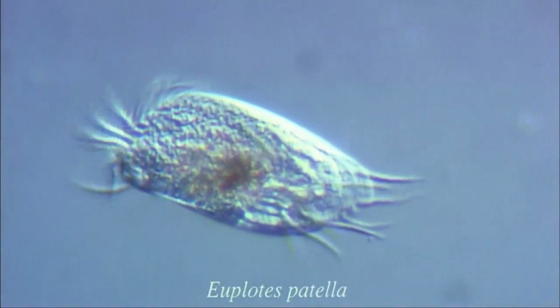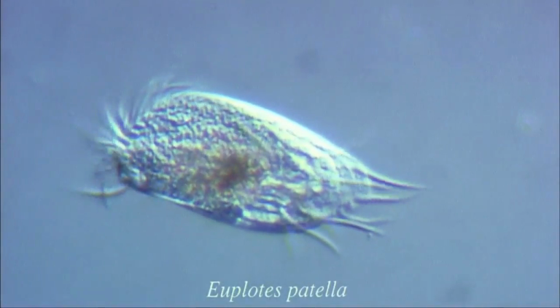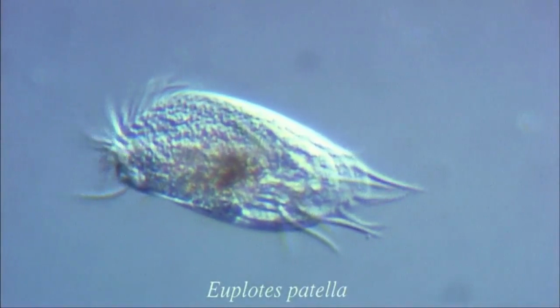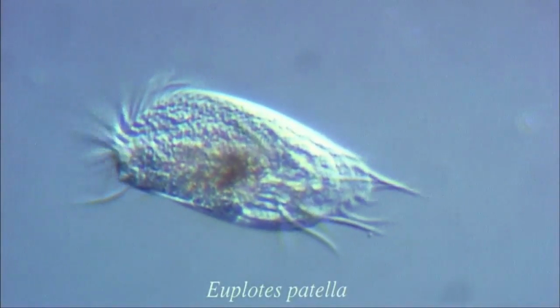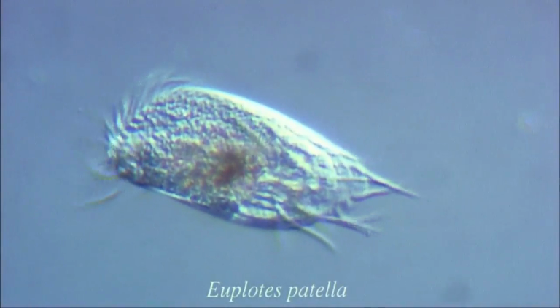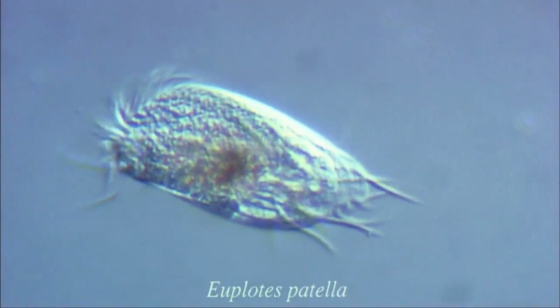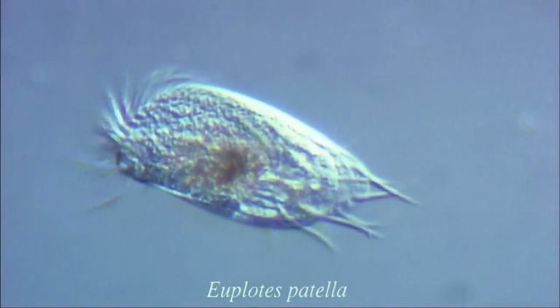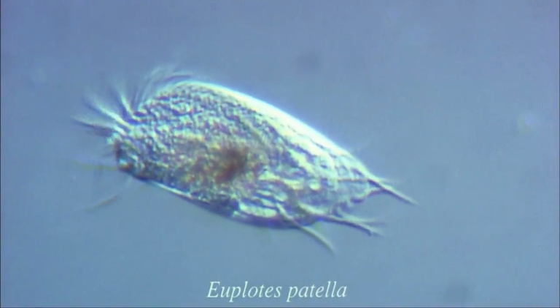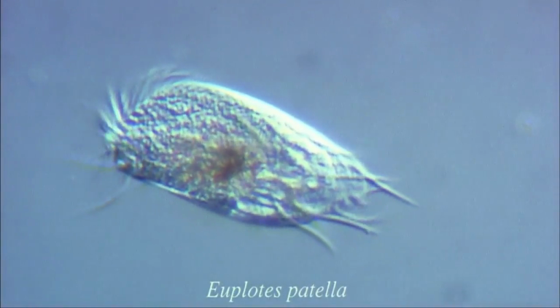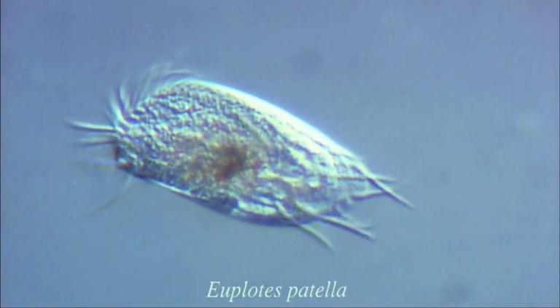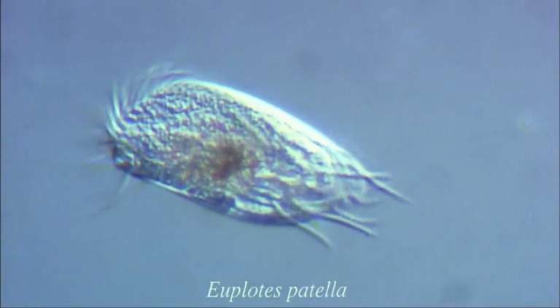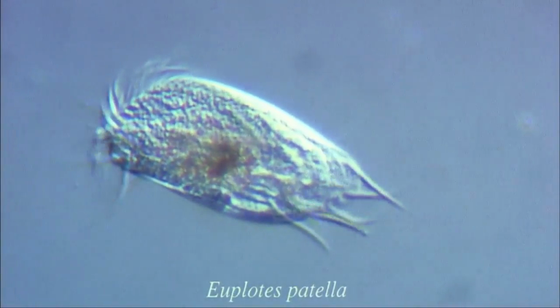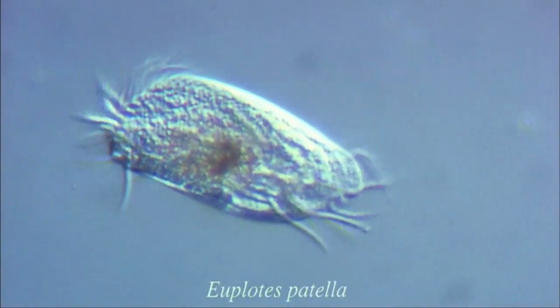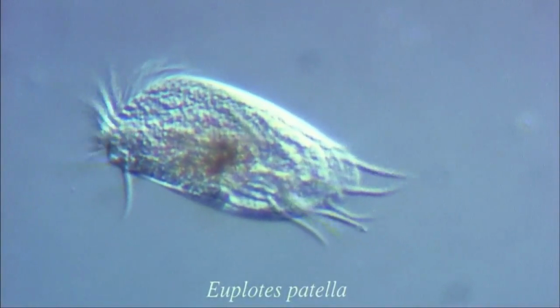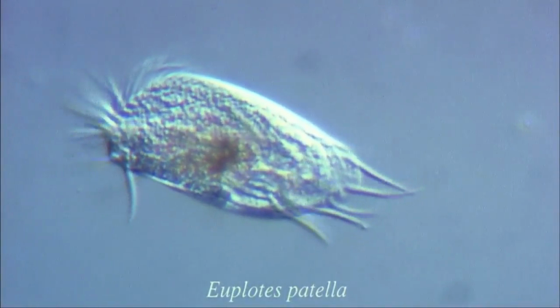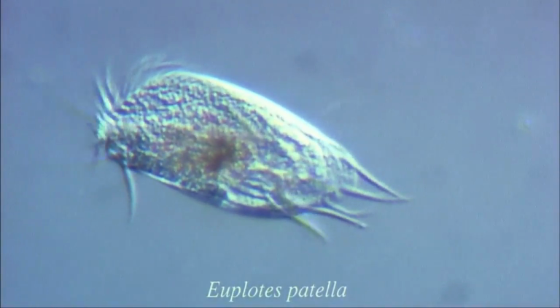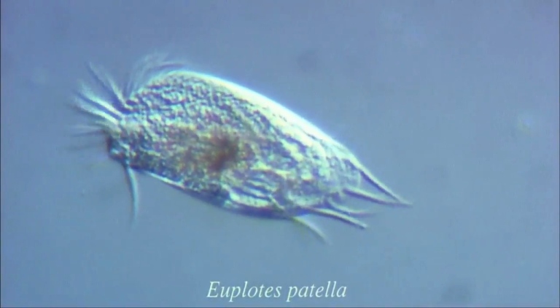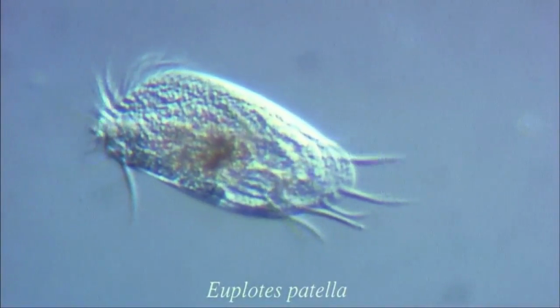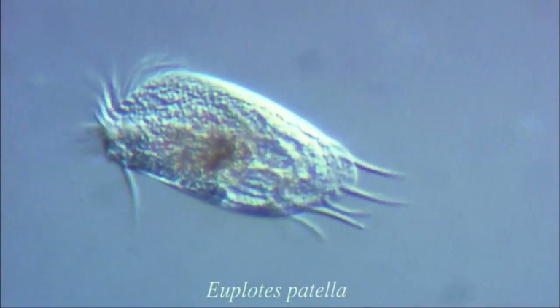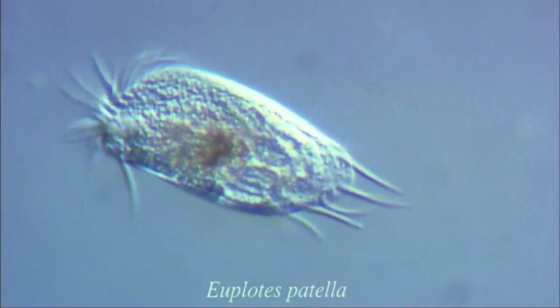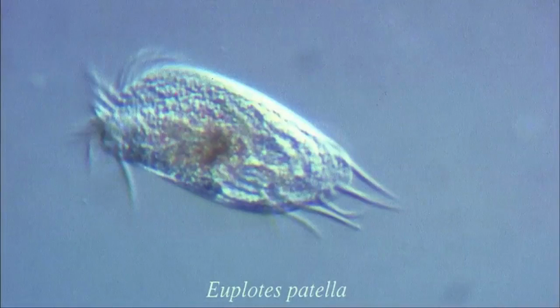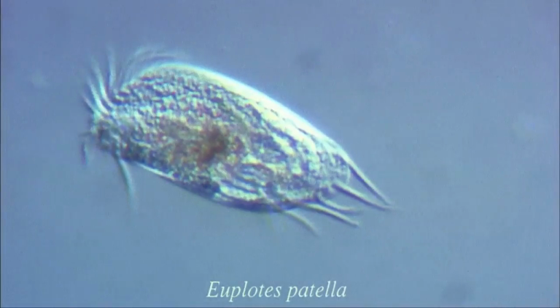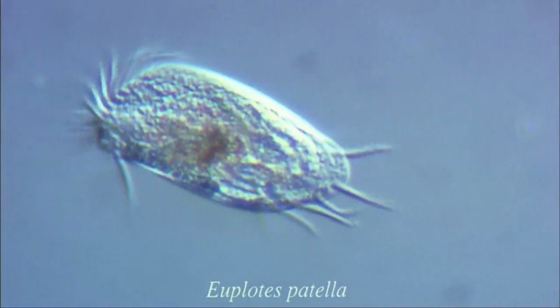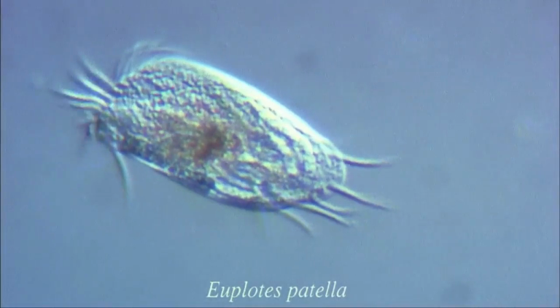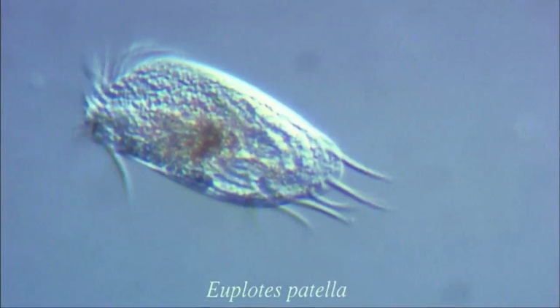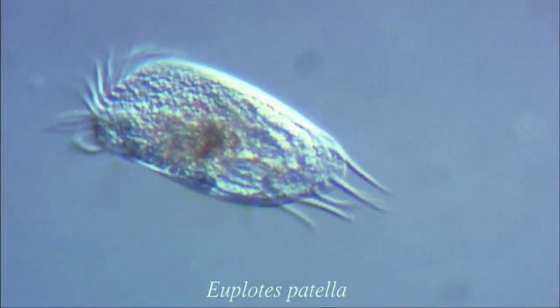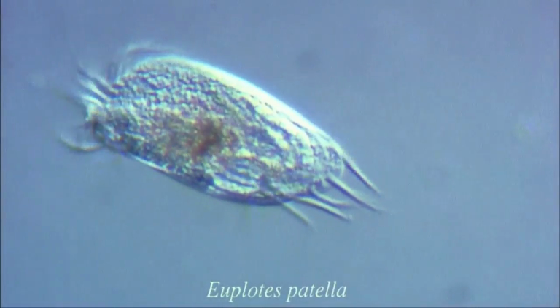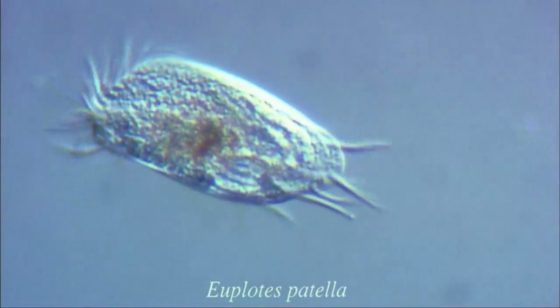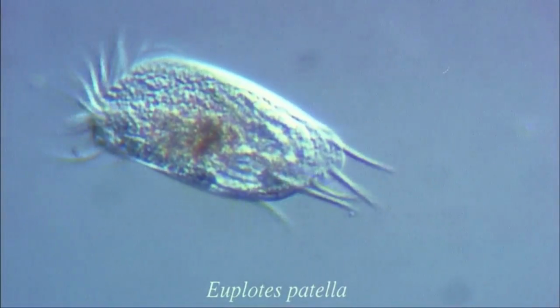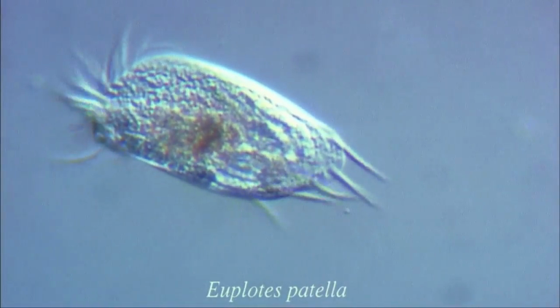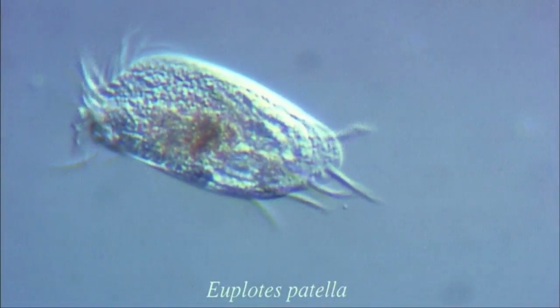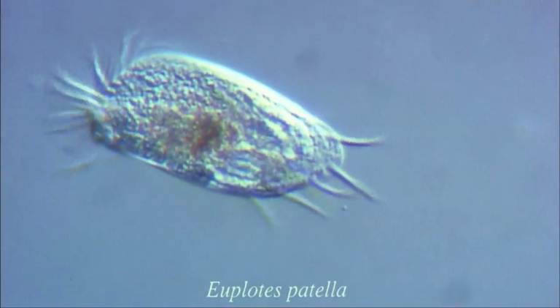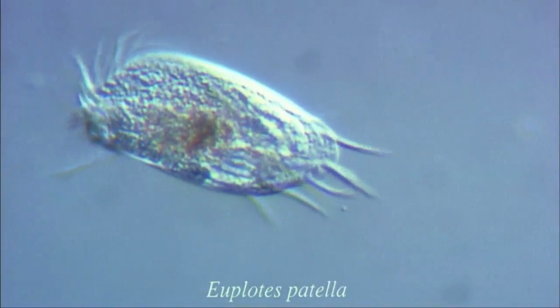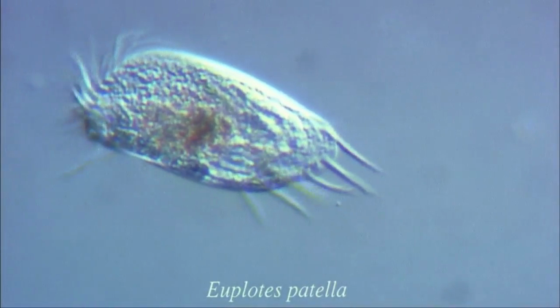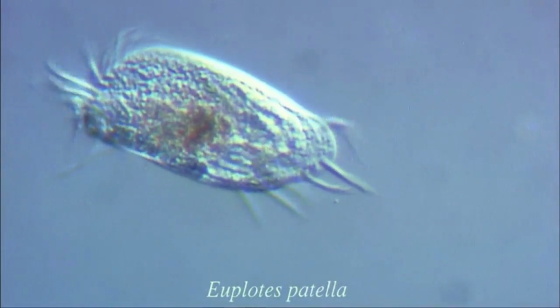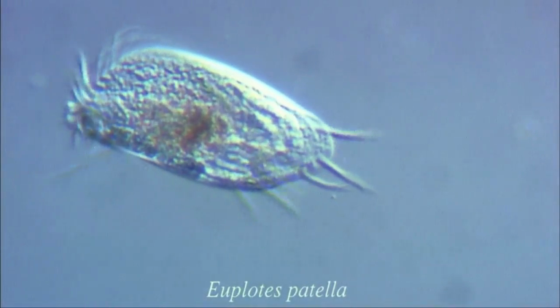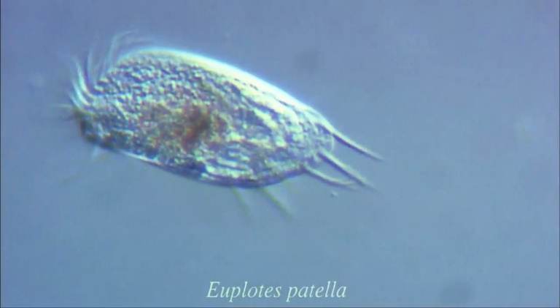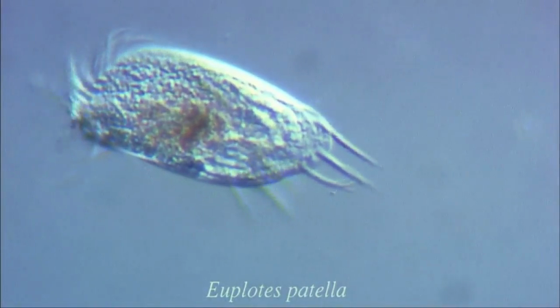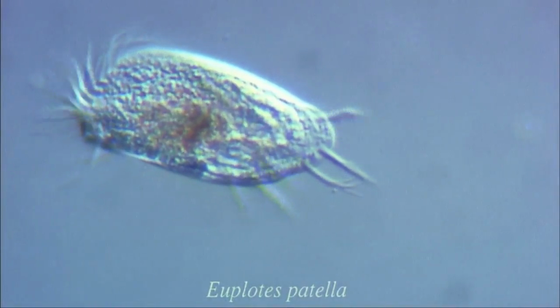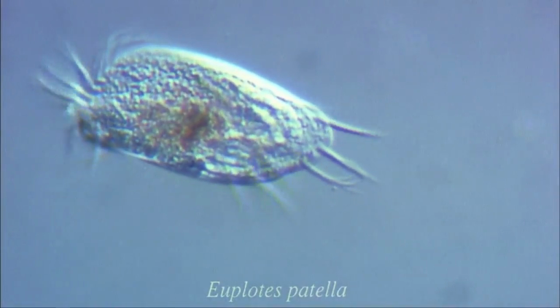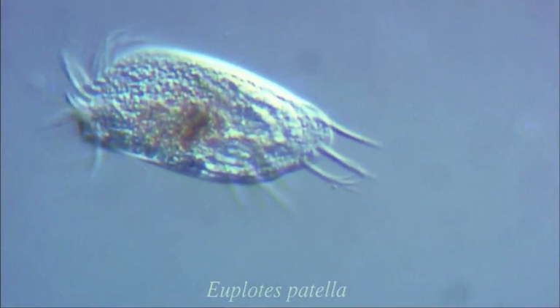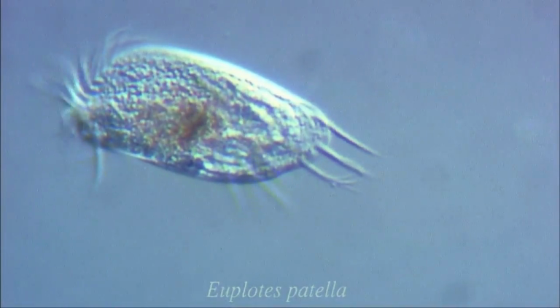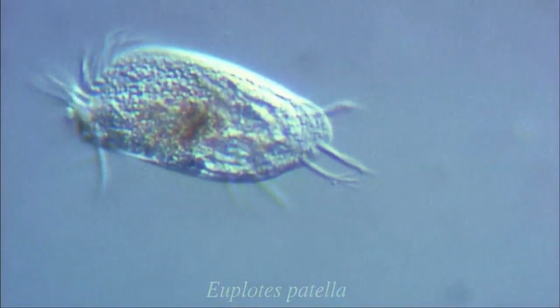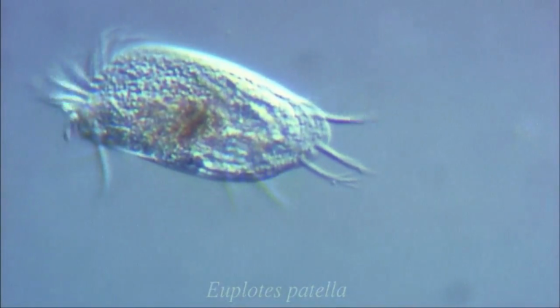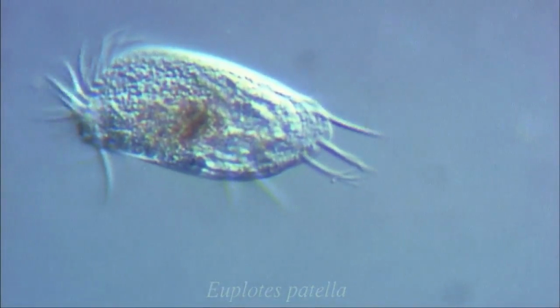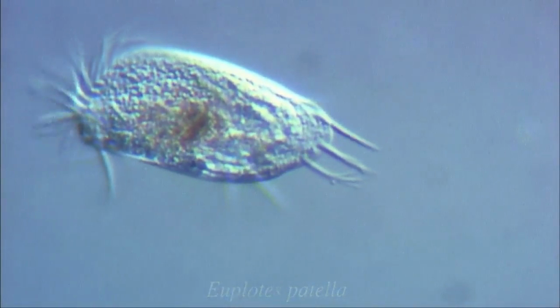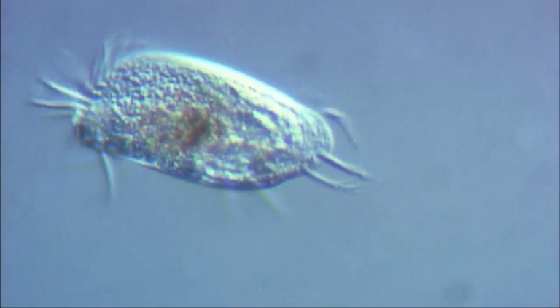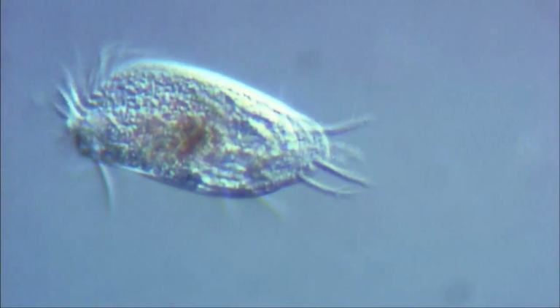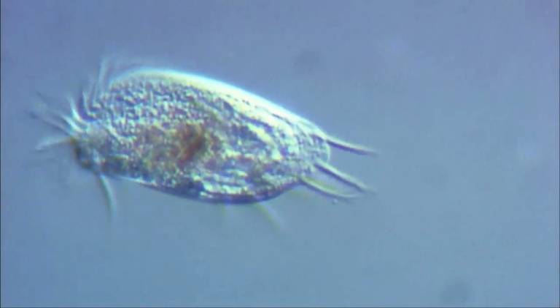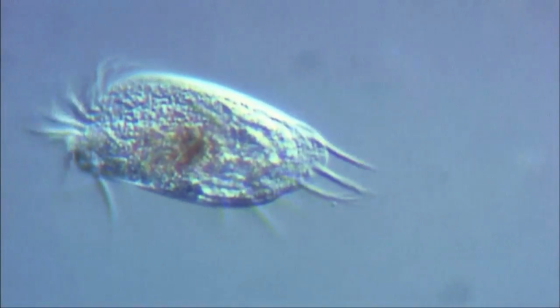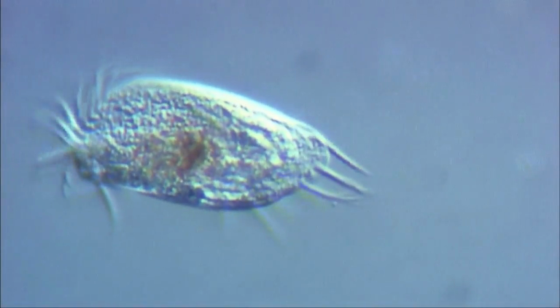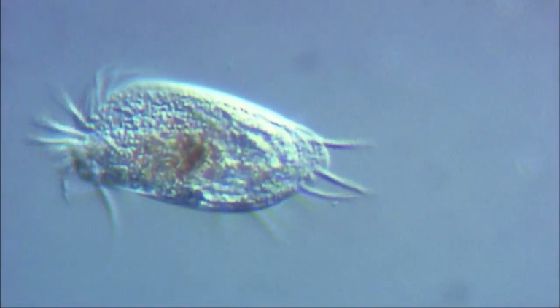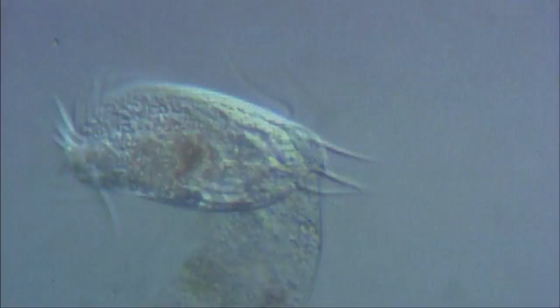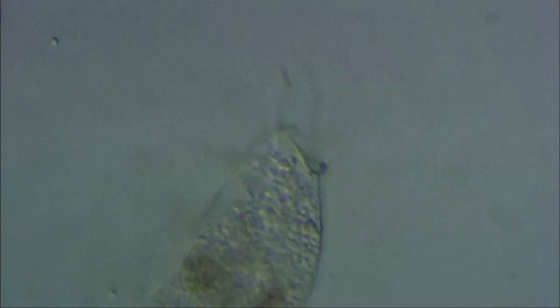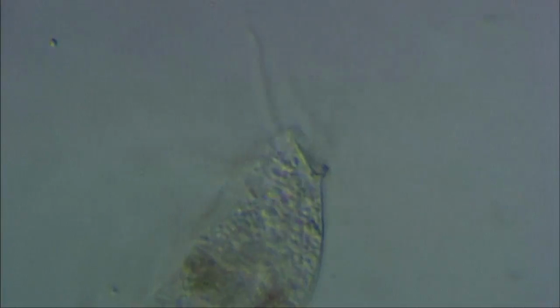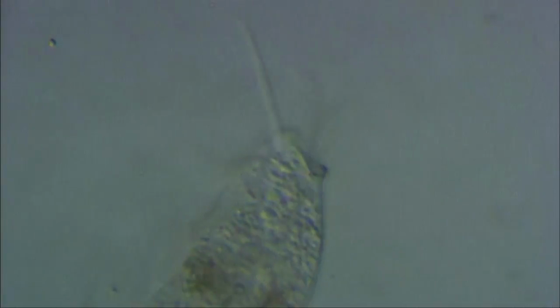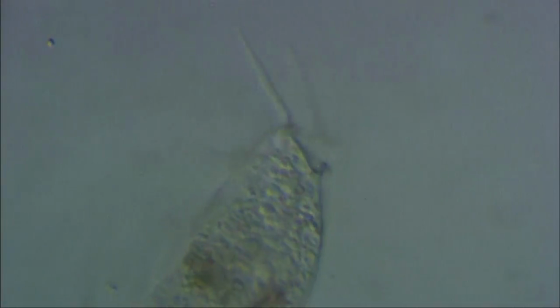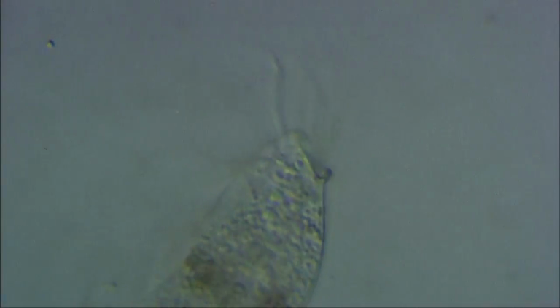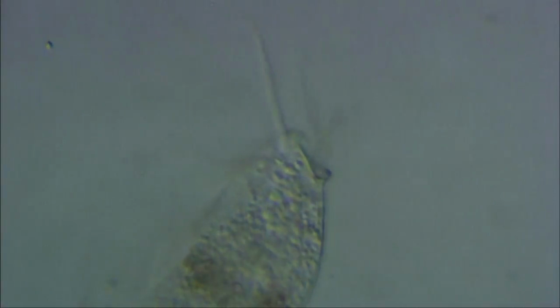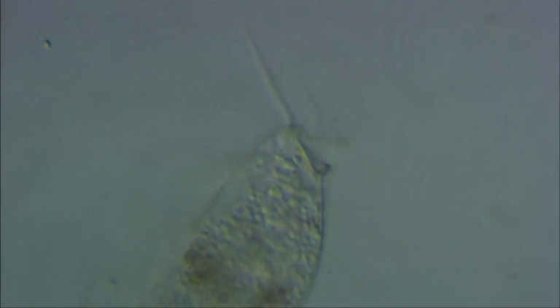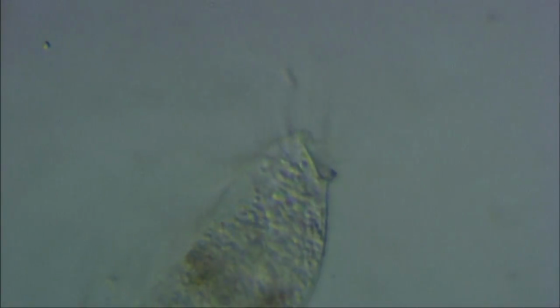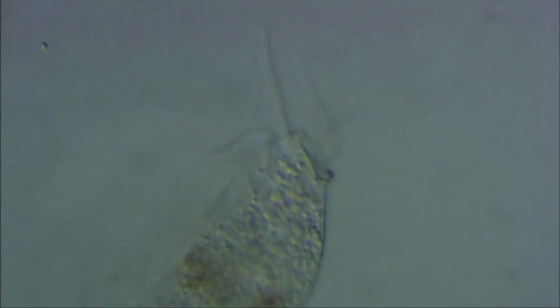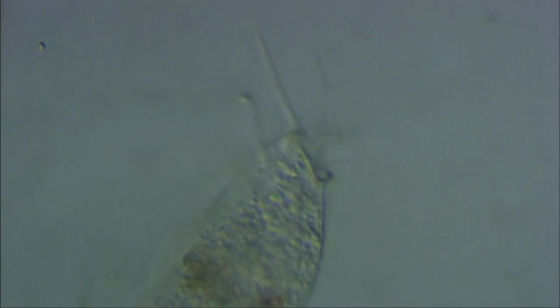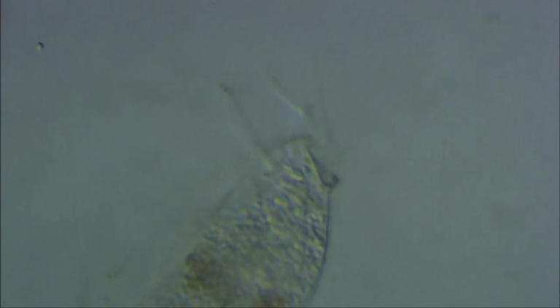The microscope is now showing the cilia under high magnification. The bundle of large cilia is clearly visible.